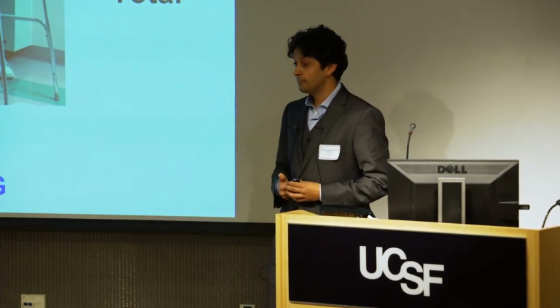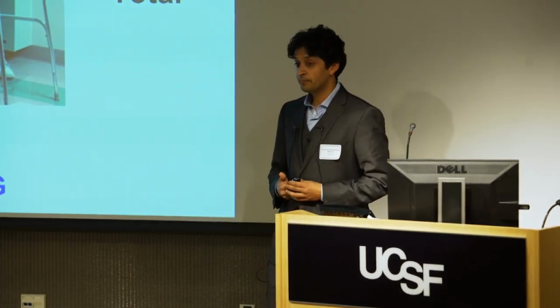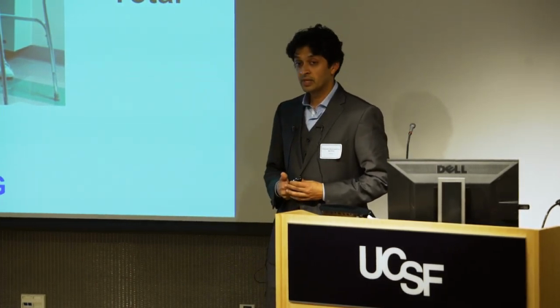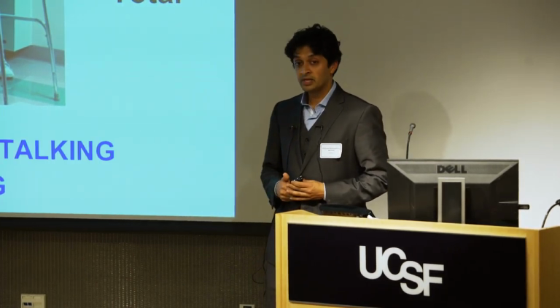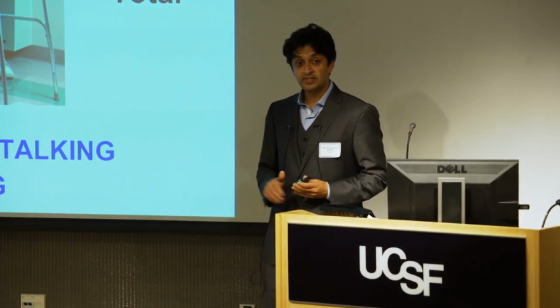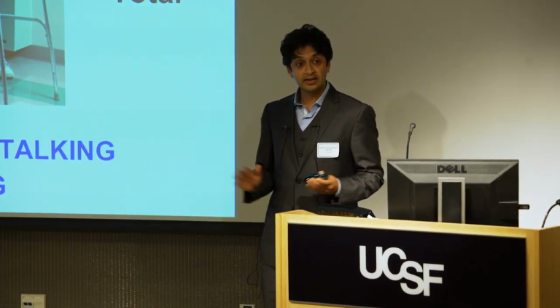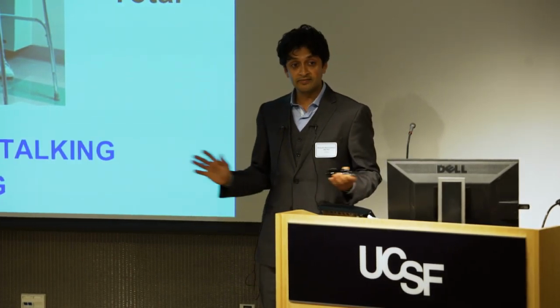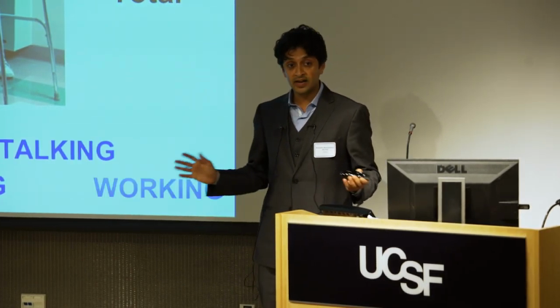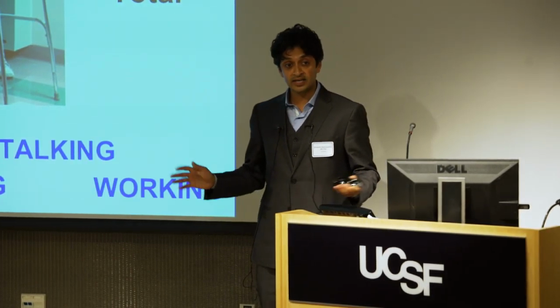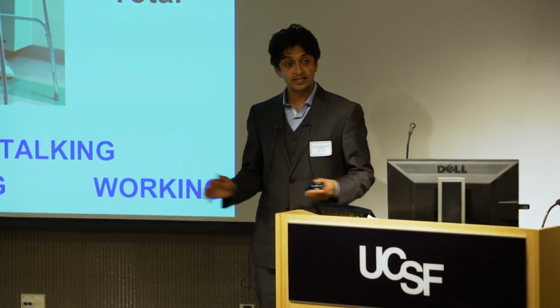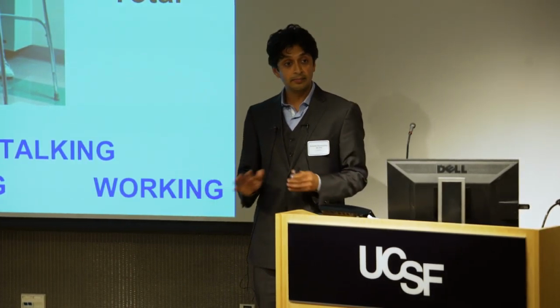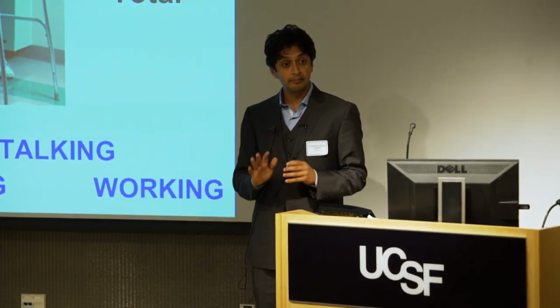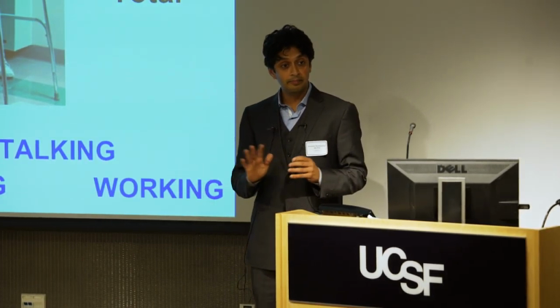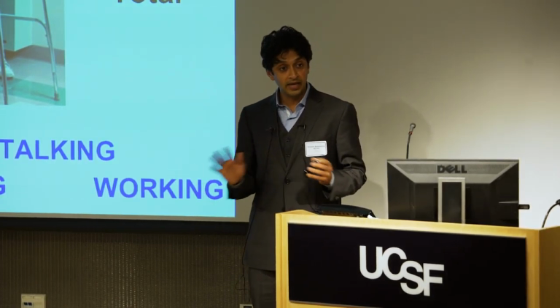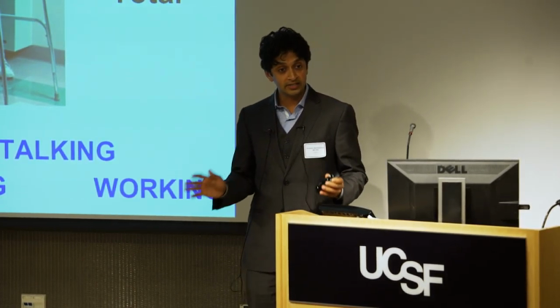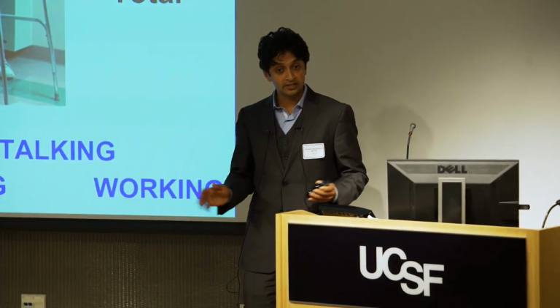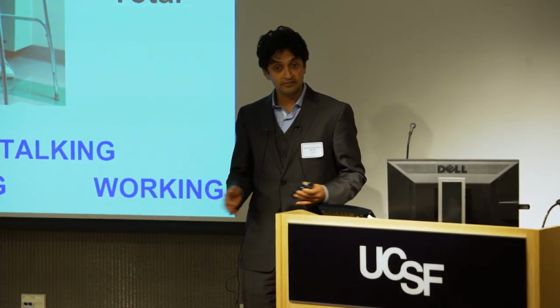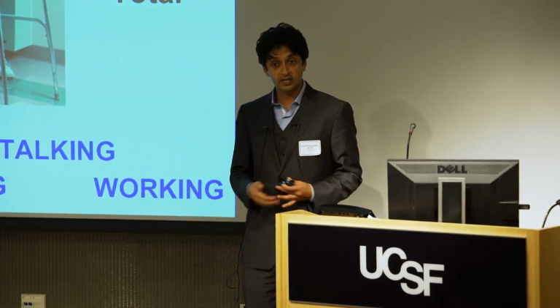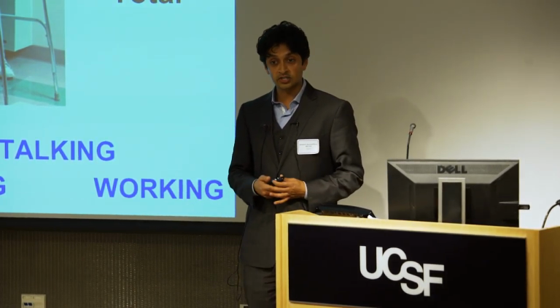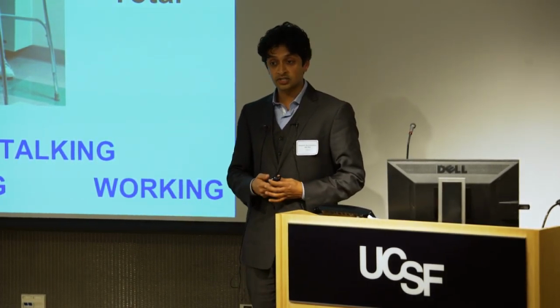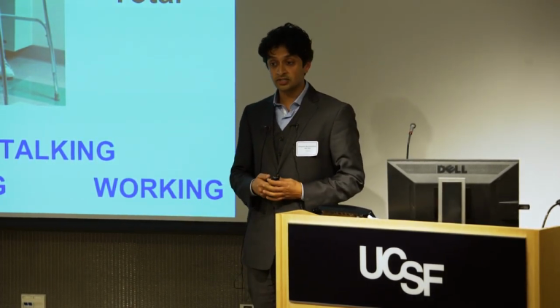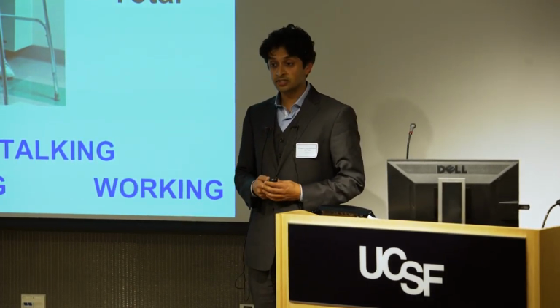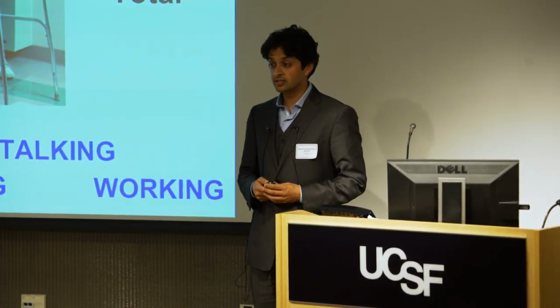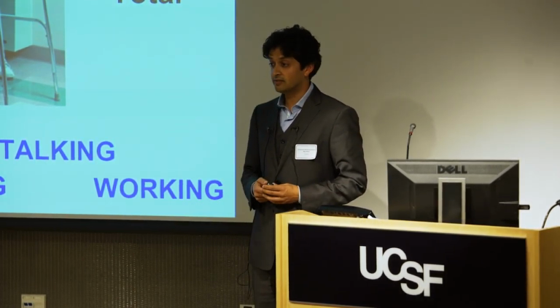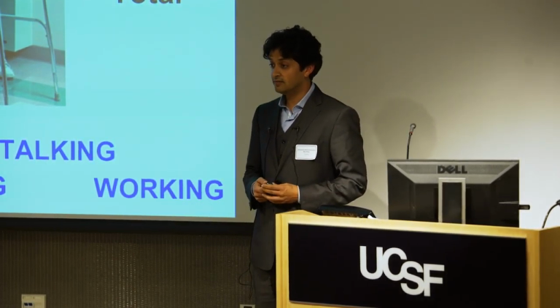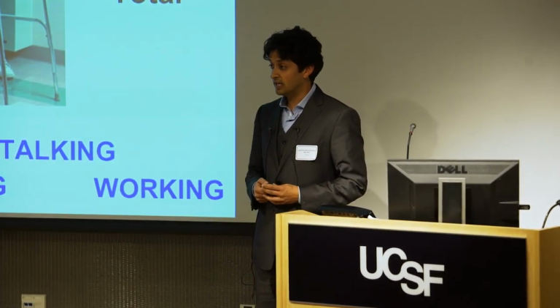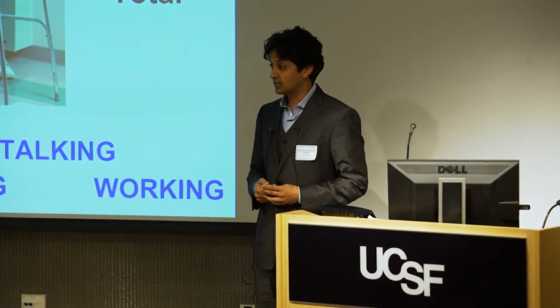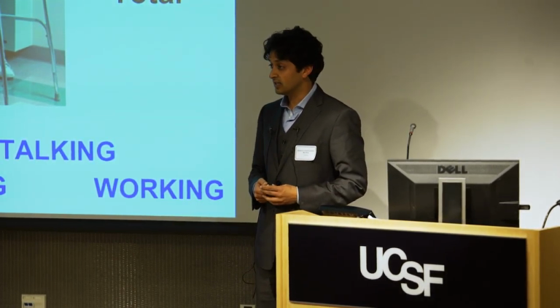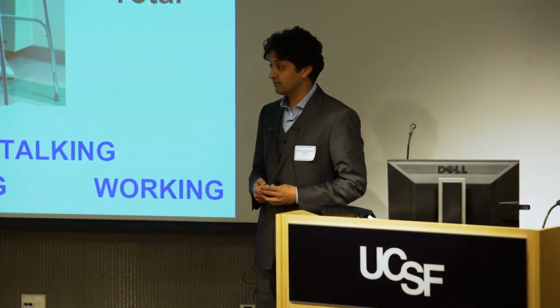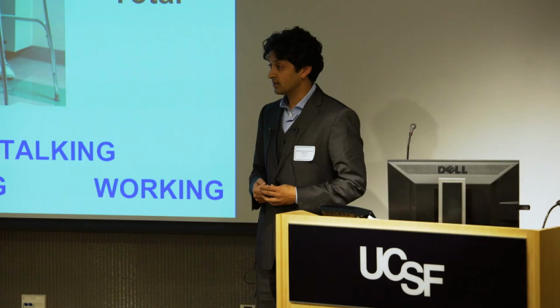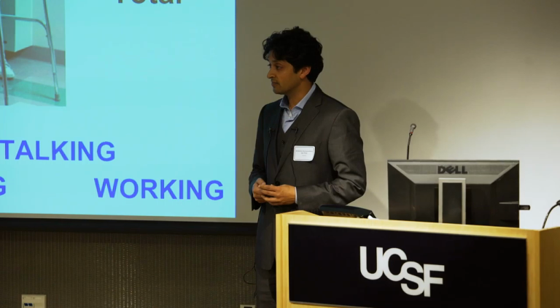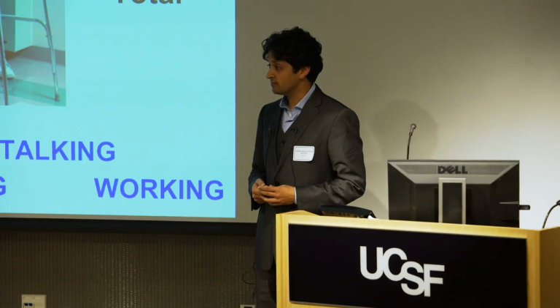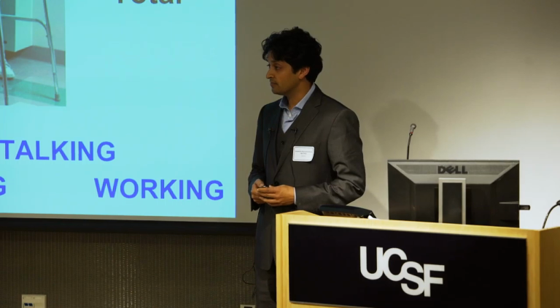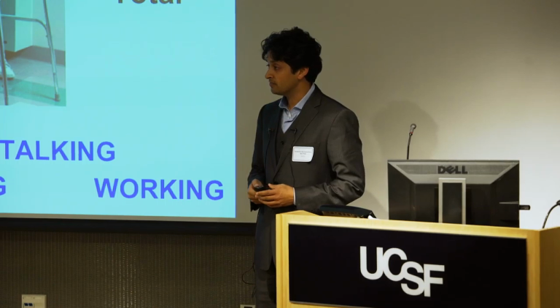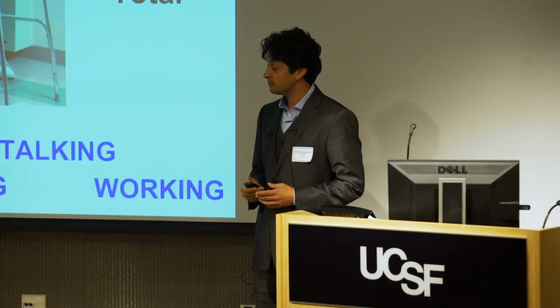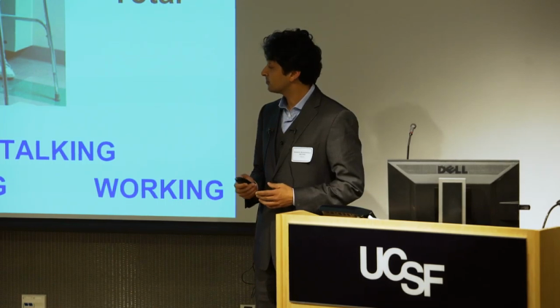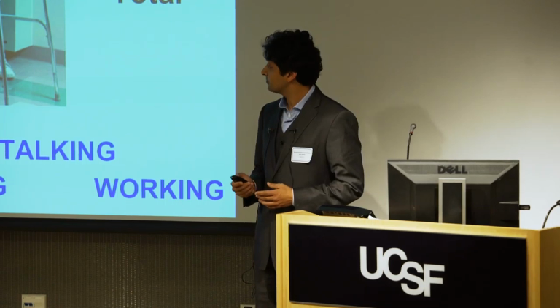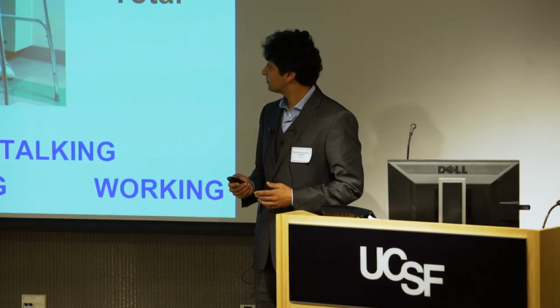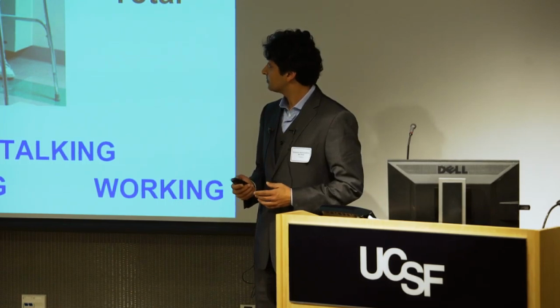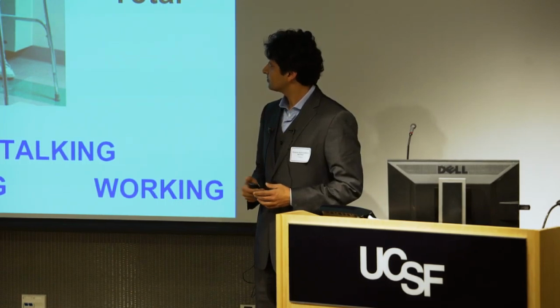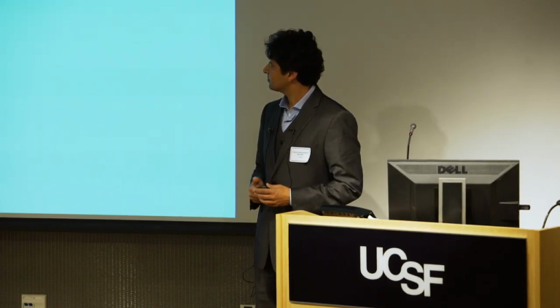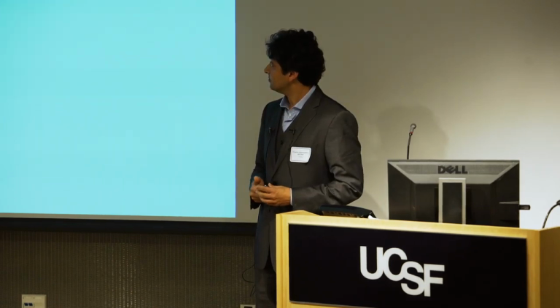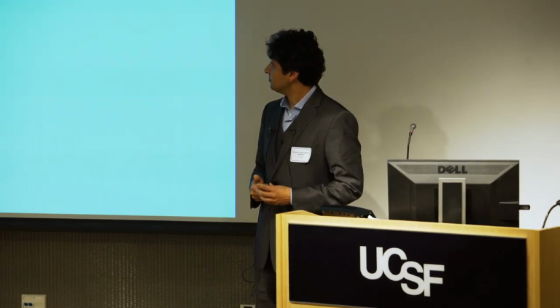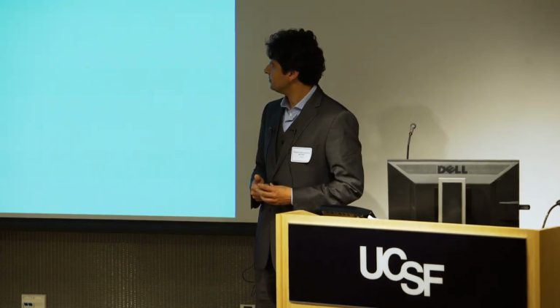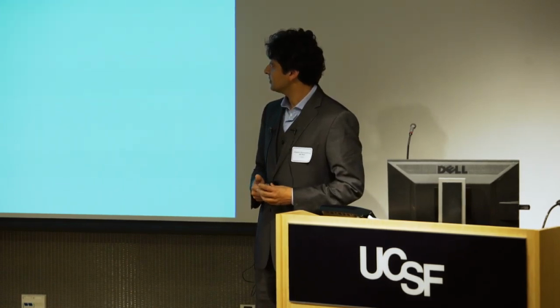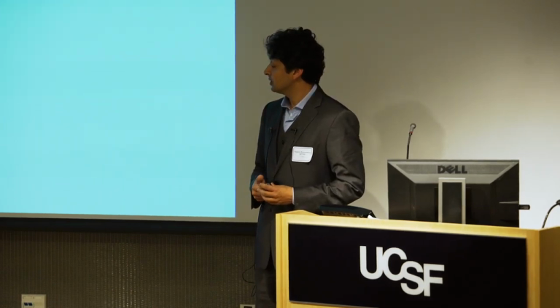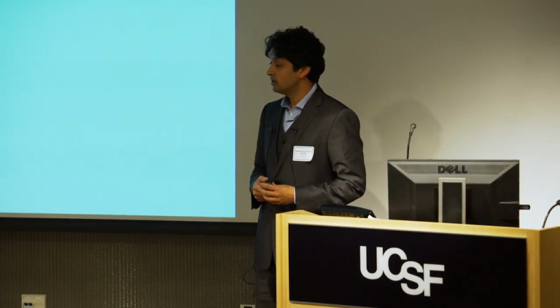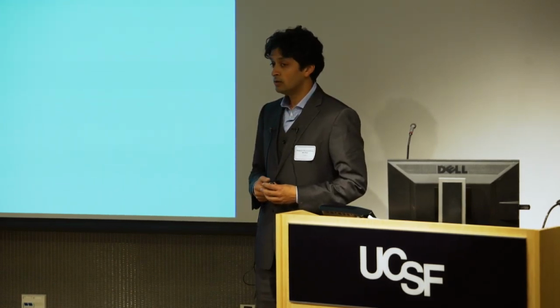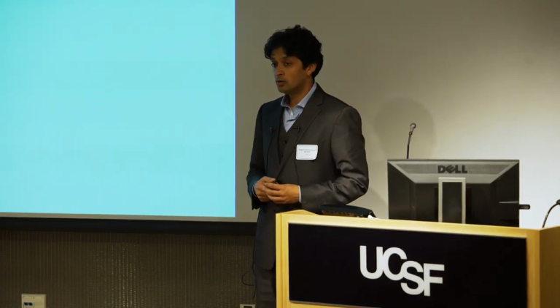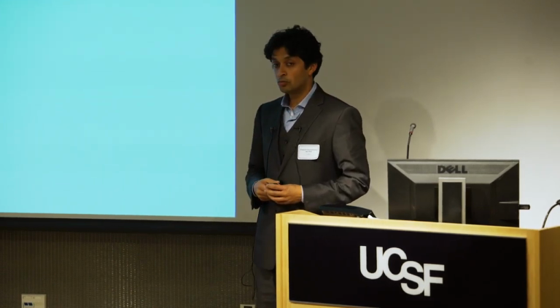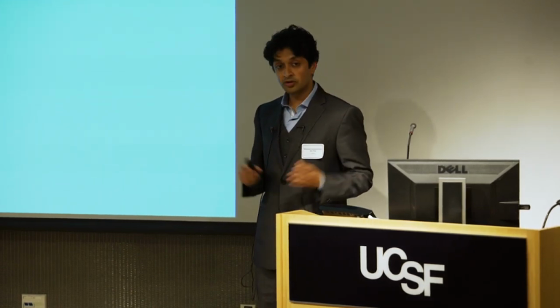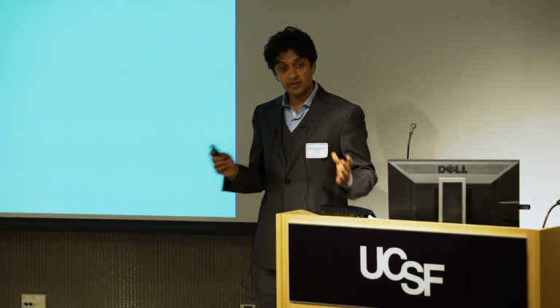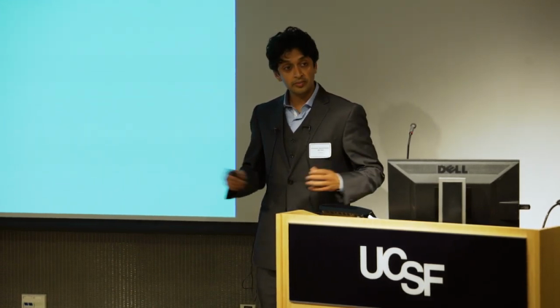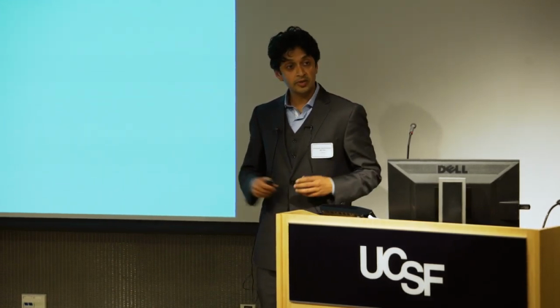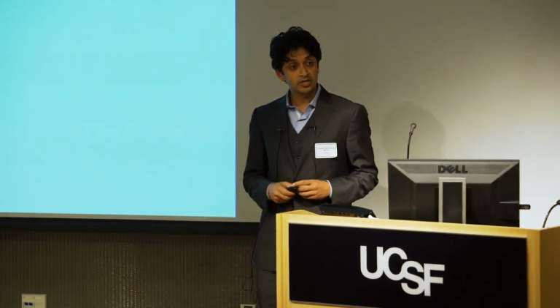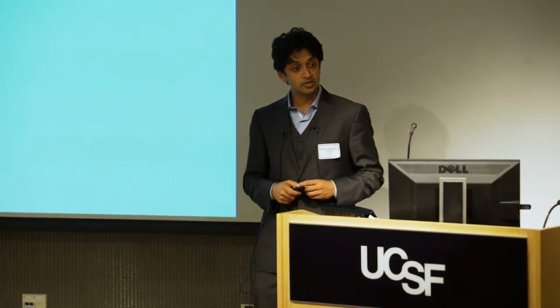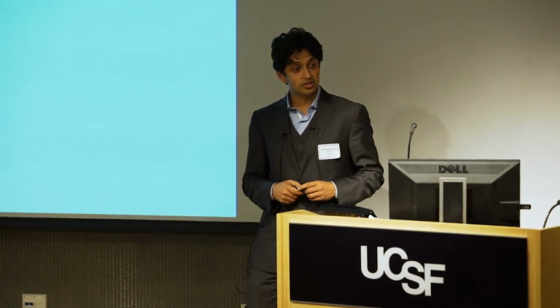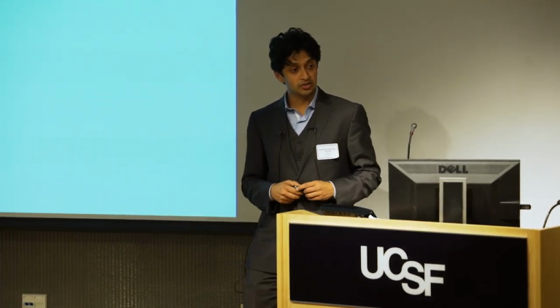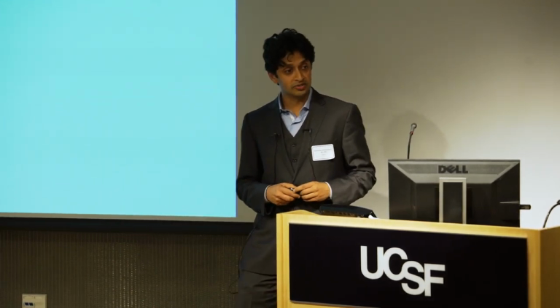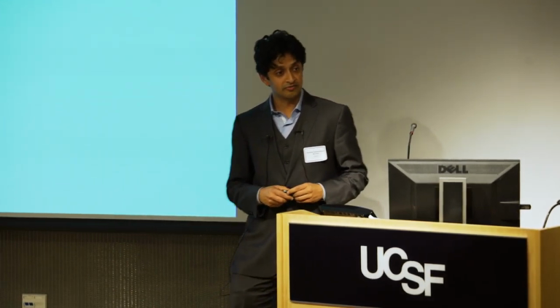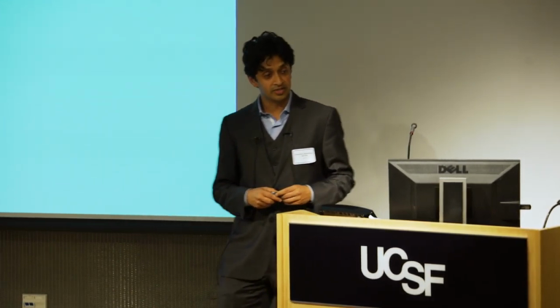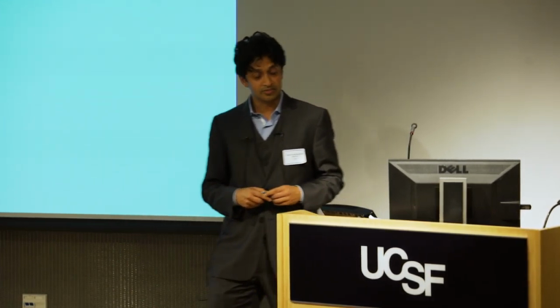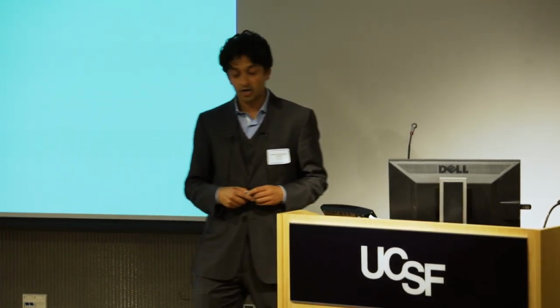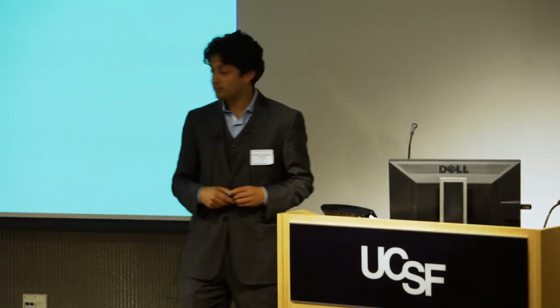They affect basic functions of daily living. We're developing a new solution for this problem.